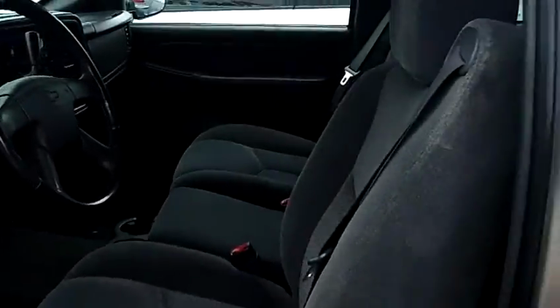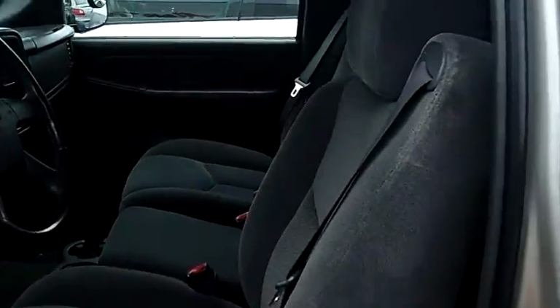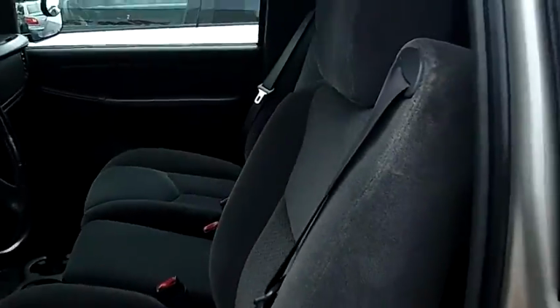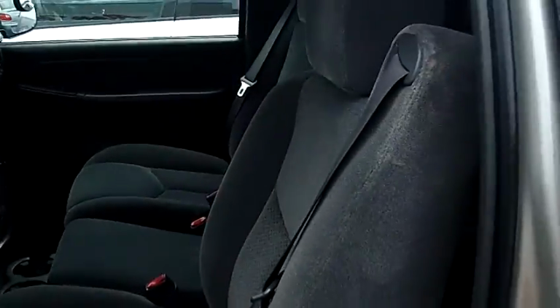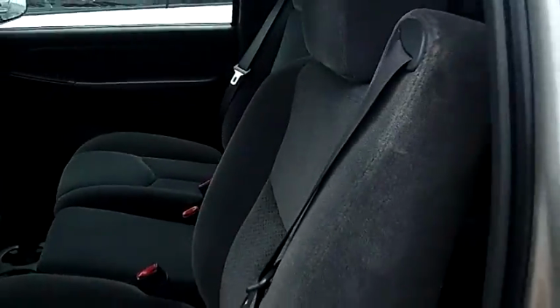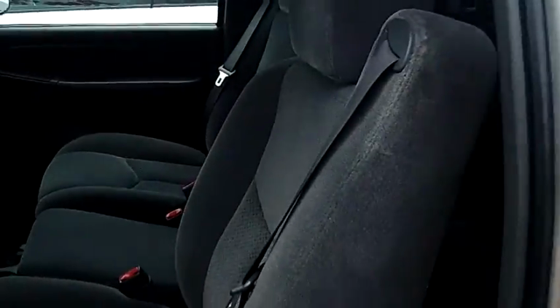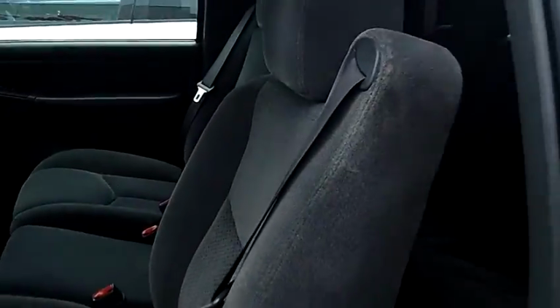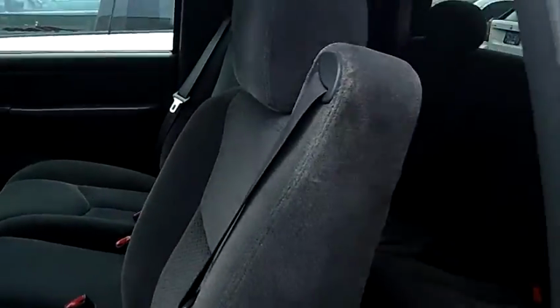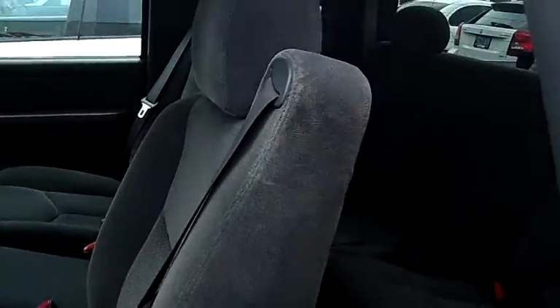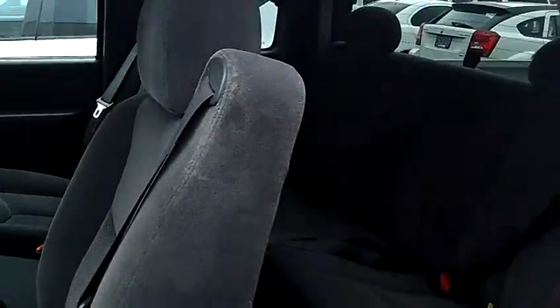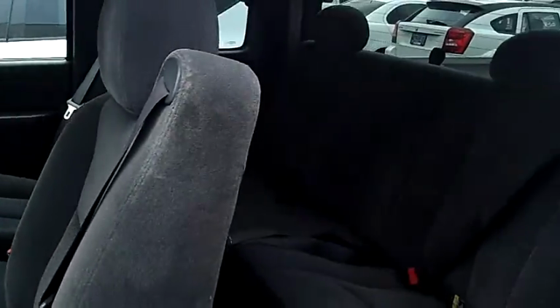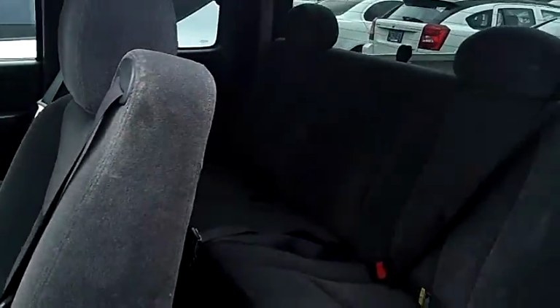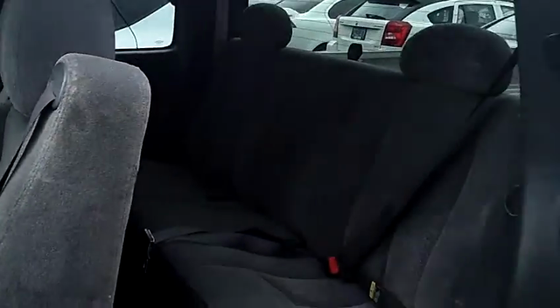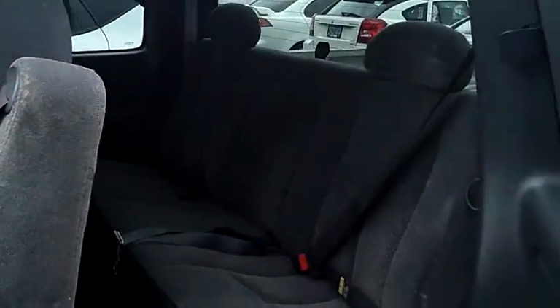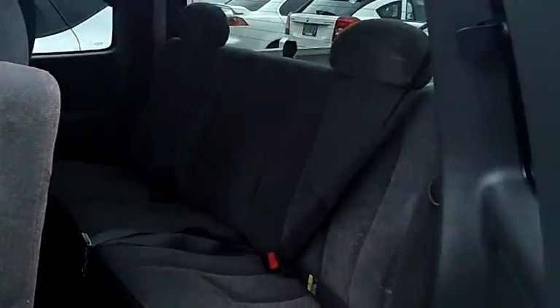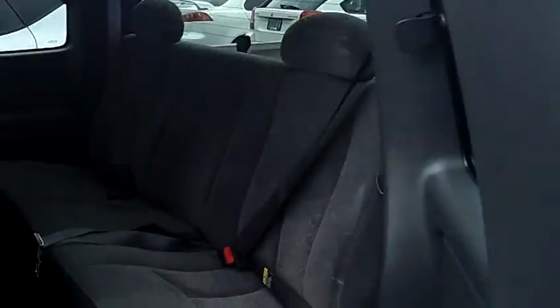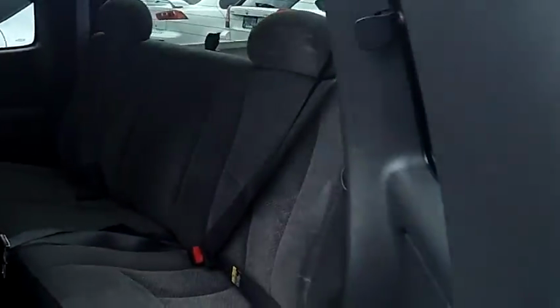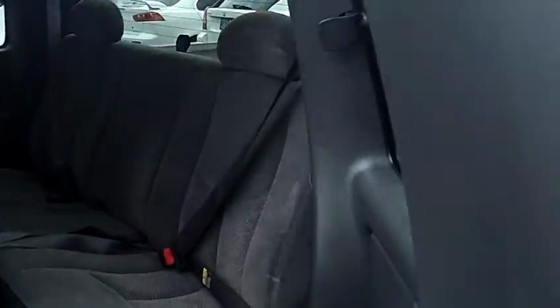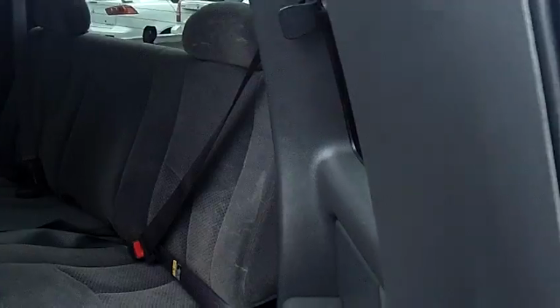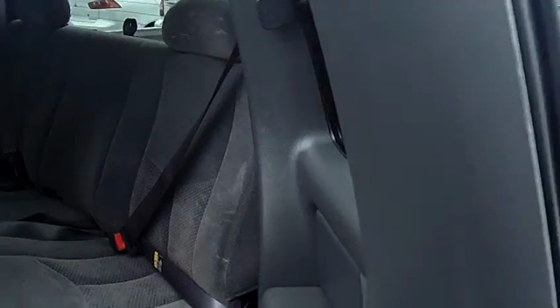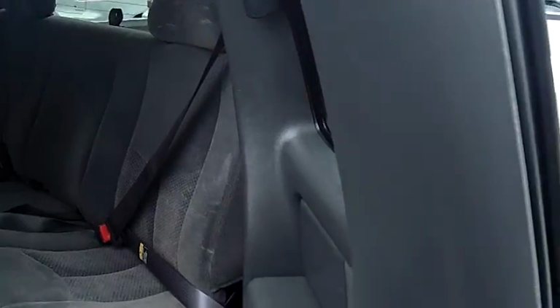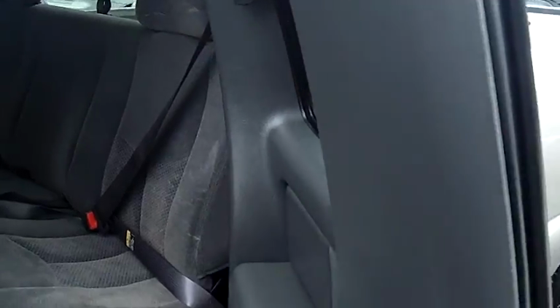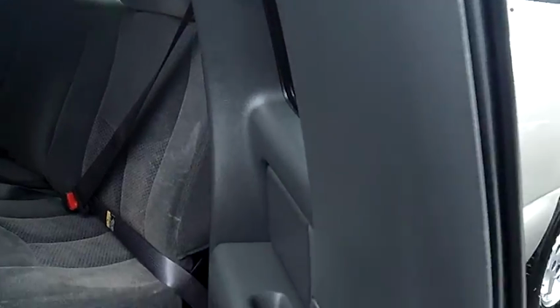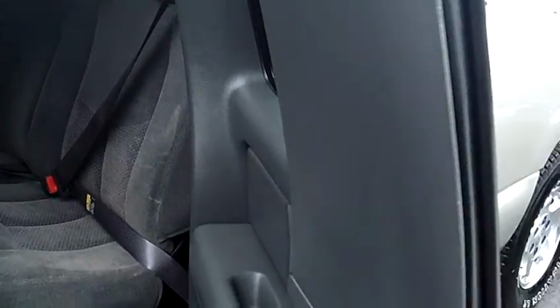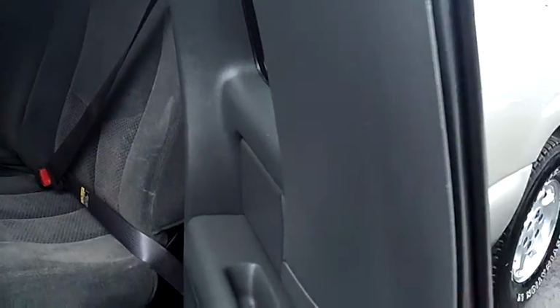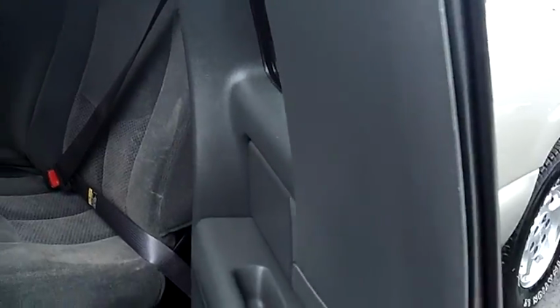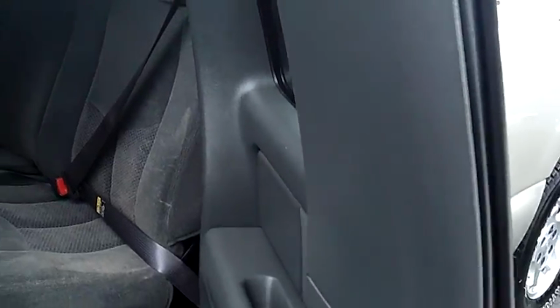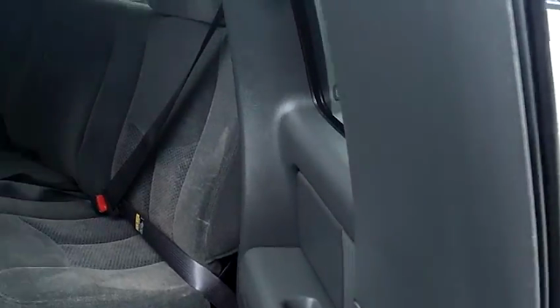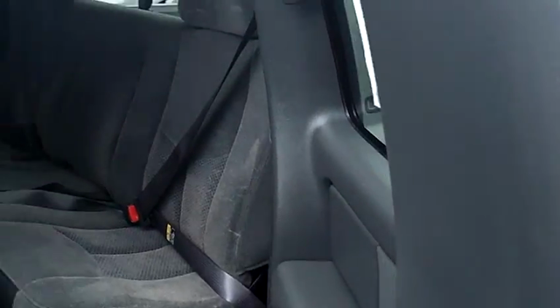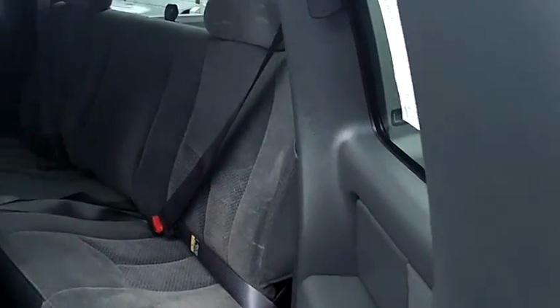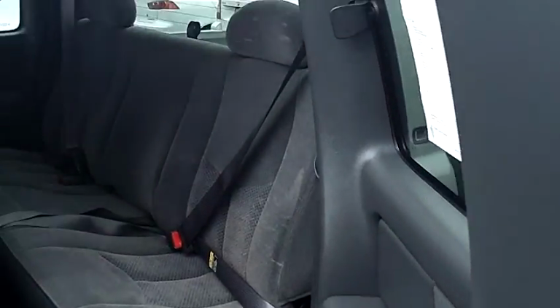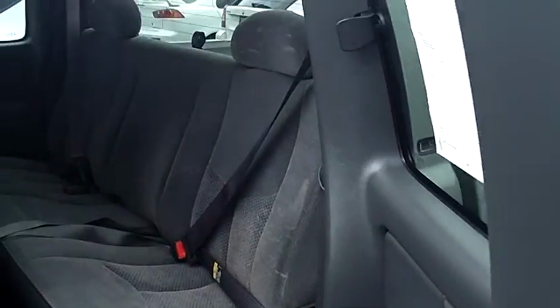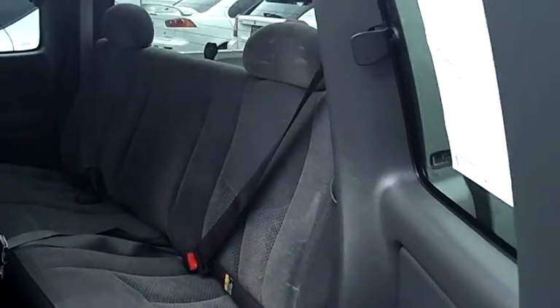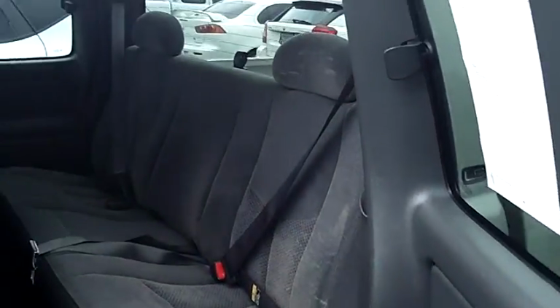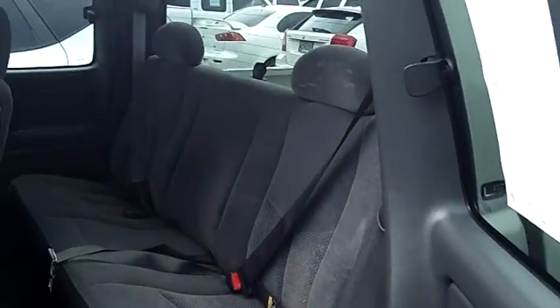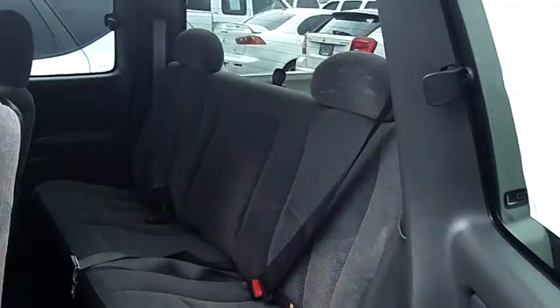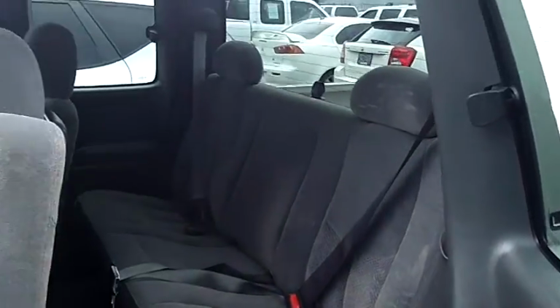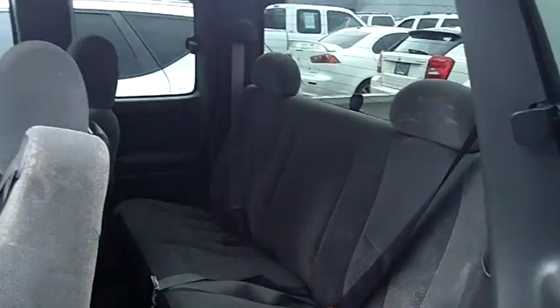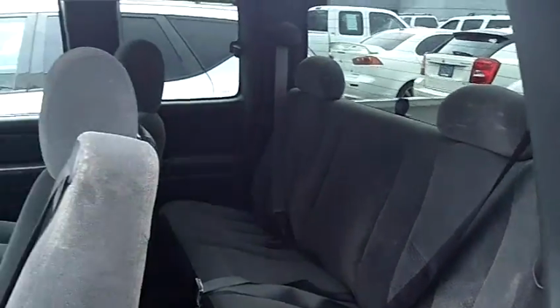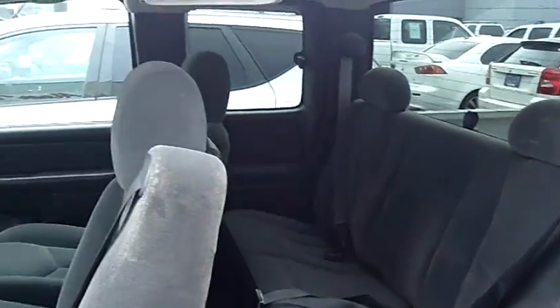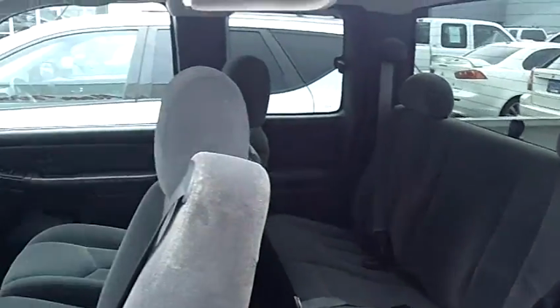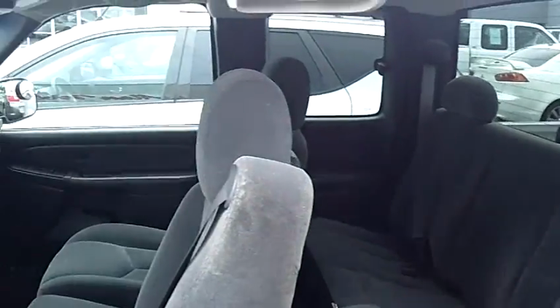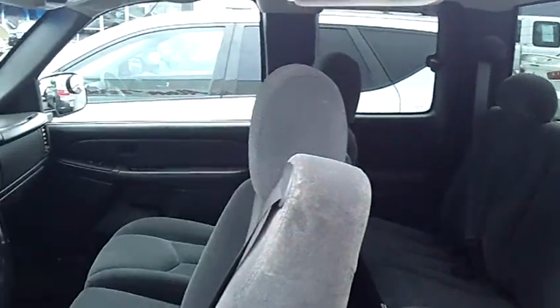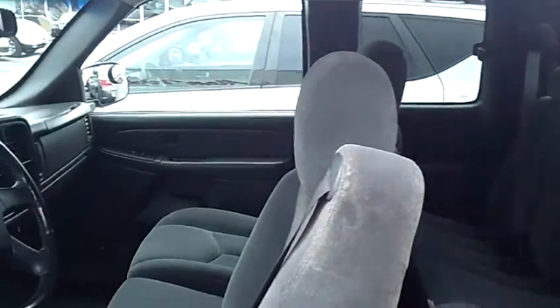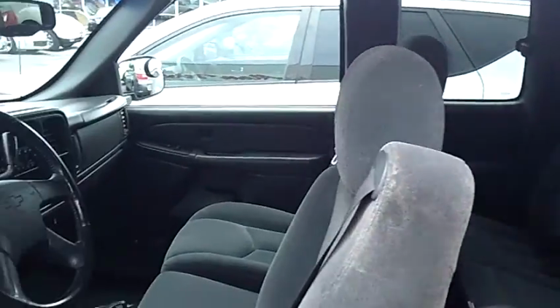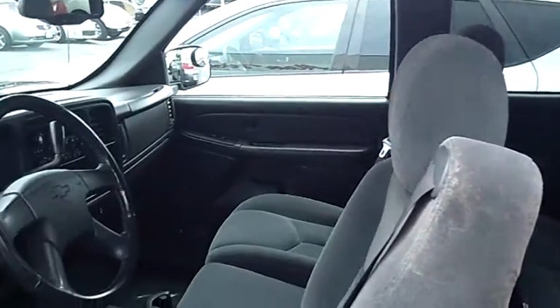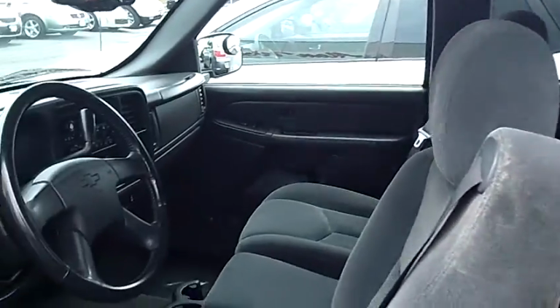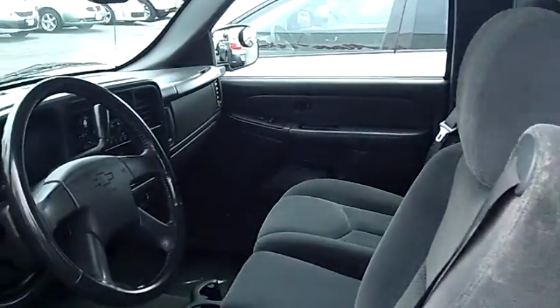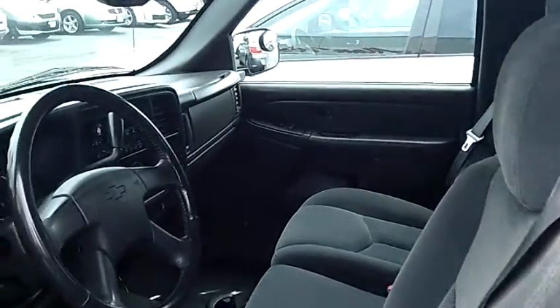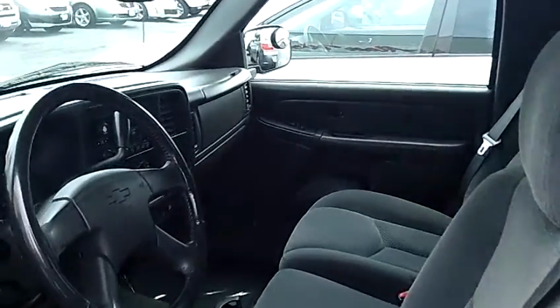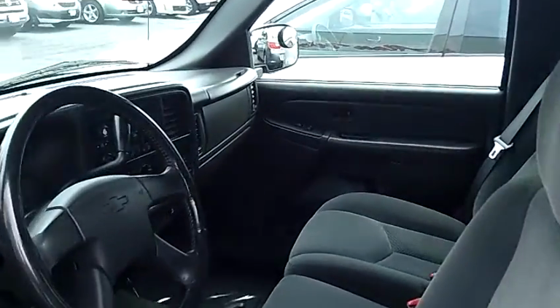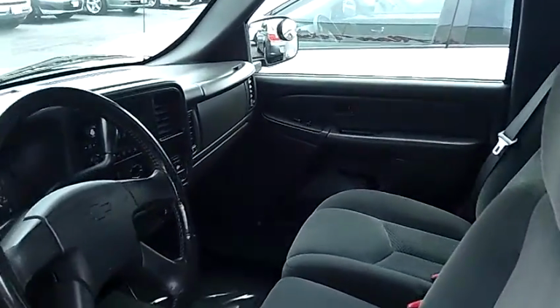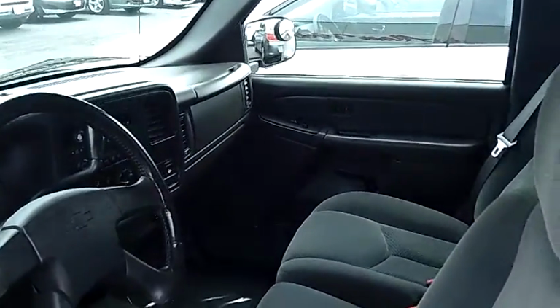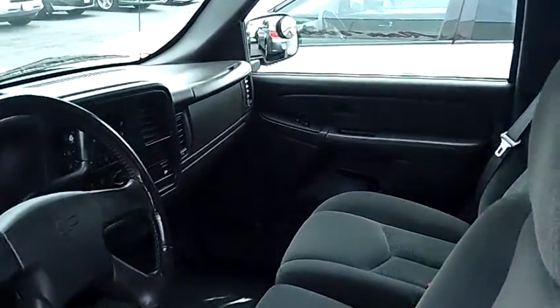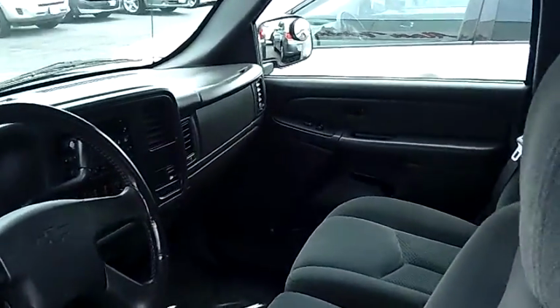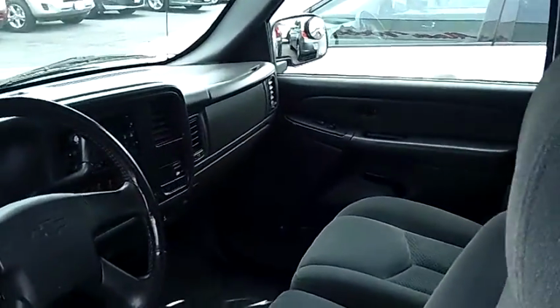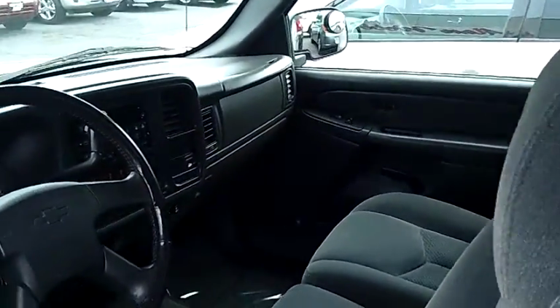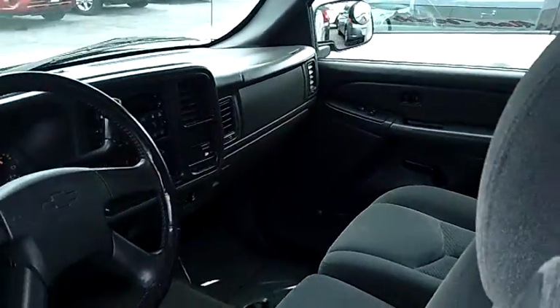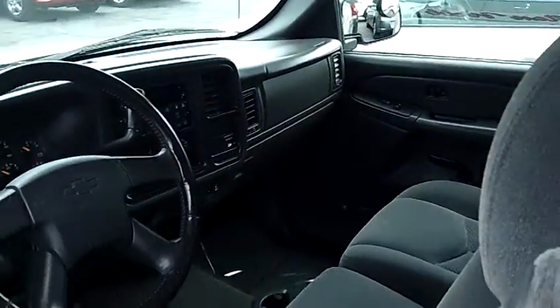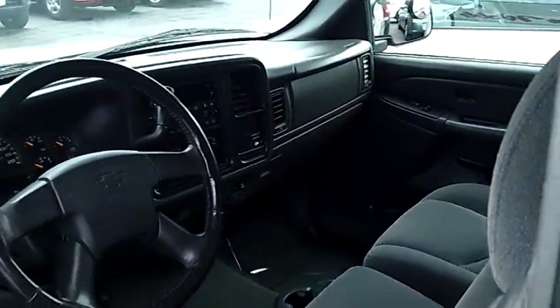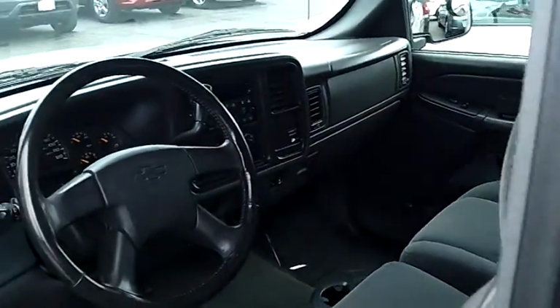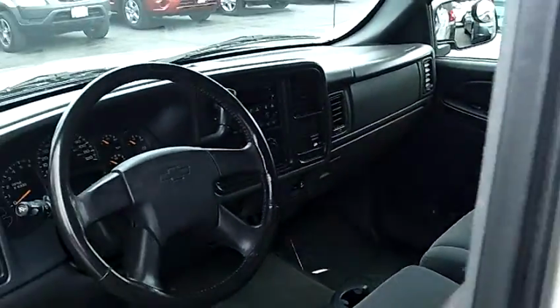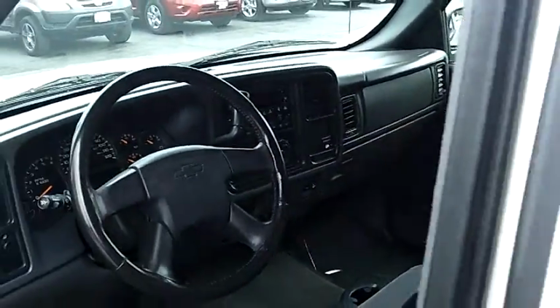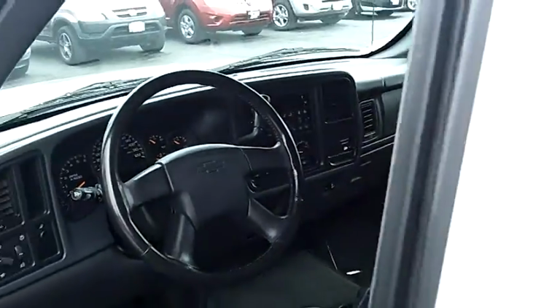This truck has lots of room in the back and a very comfortable cloth interior. It also has power windows, power door locks, and a single disc CD.